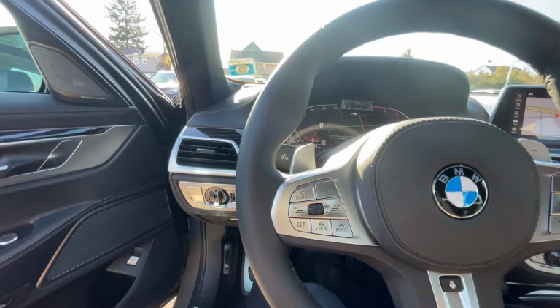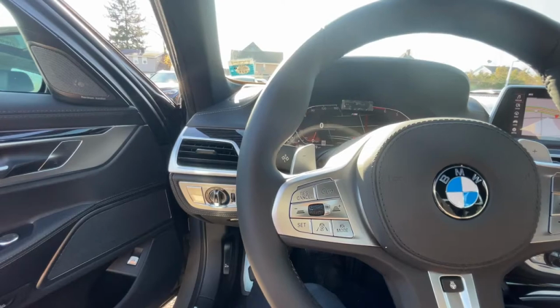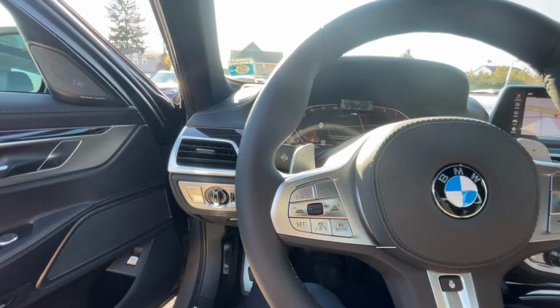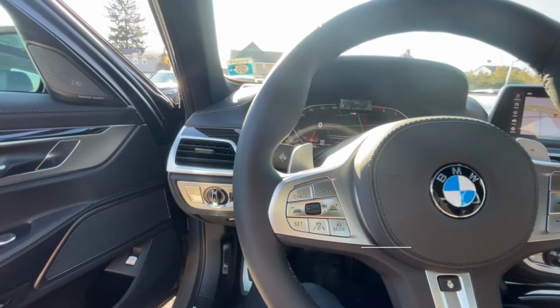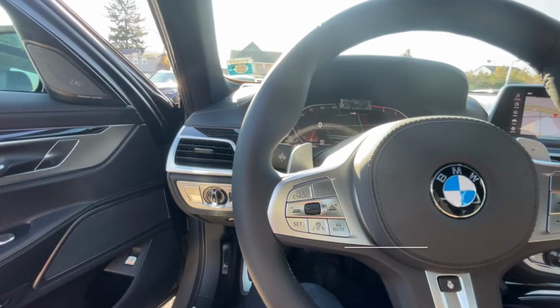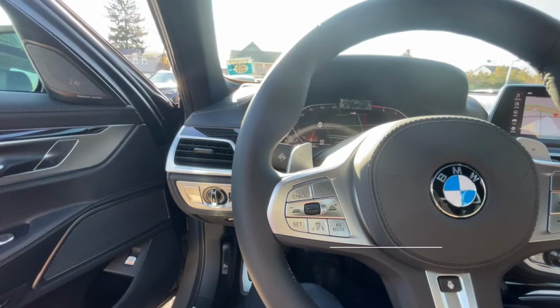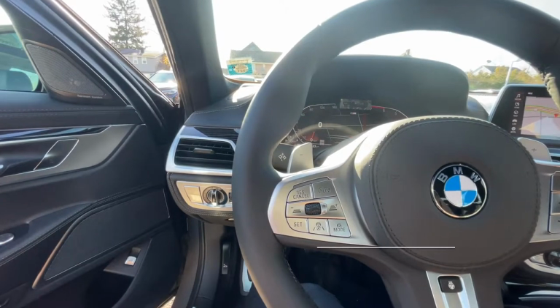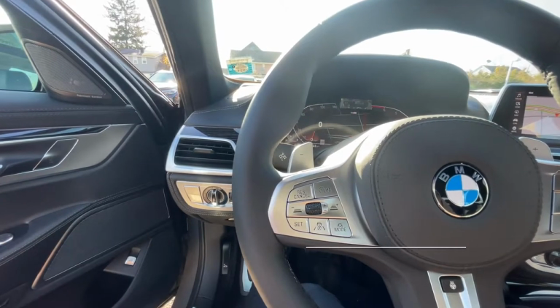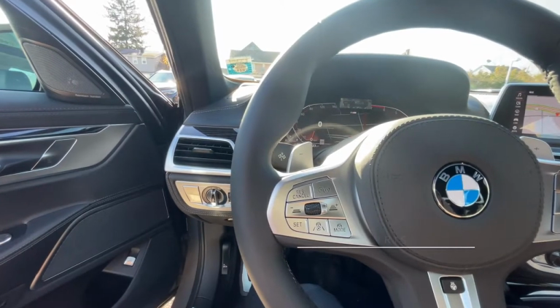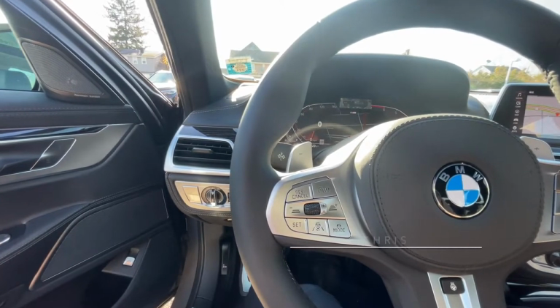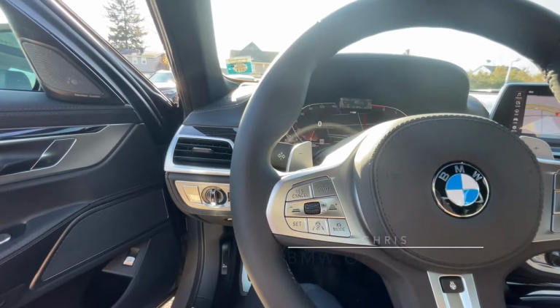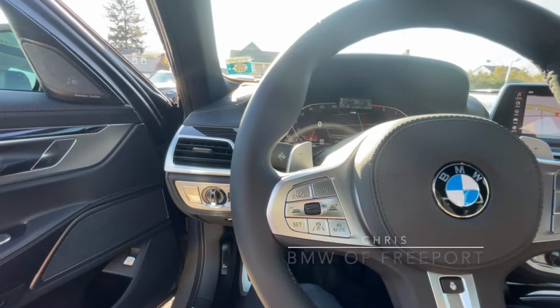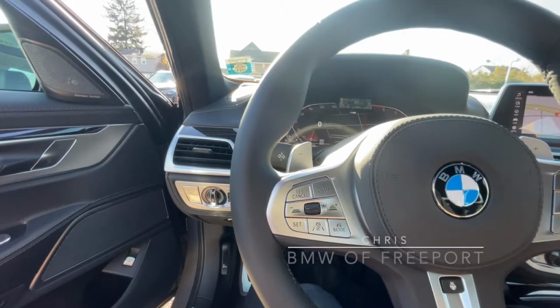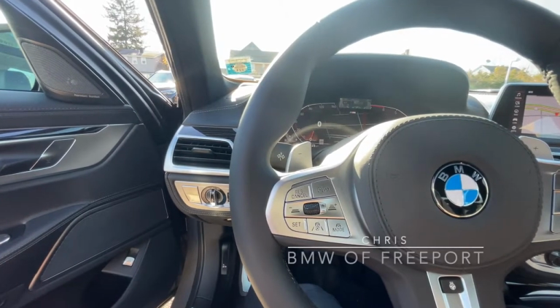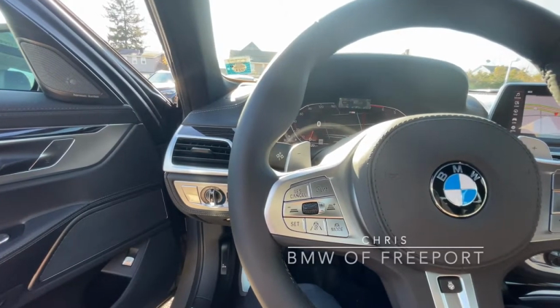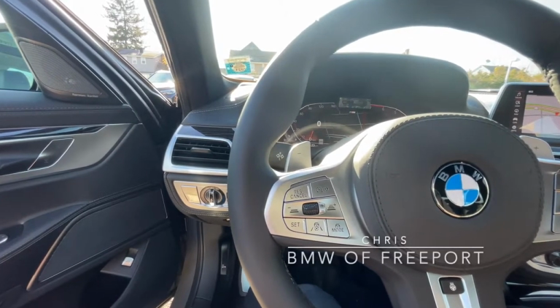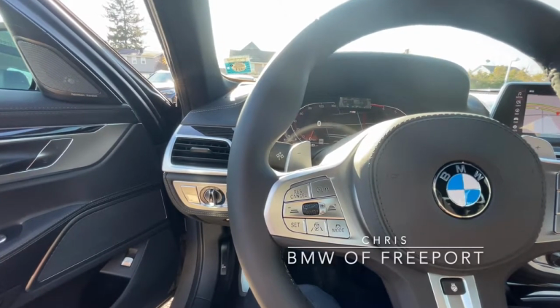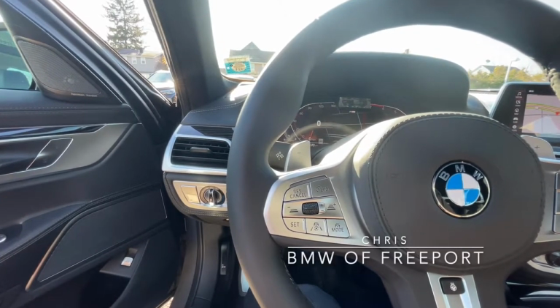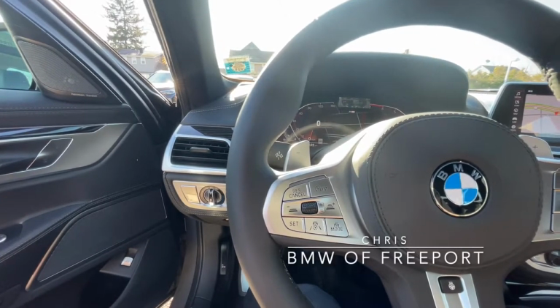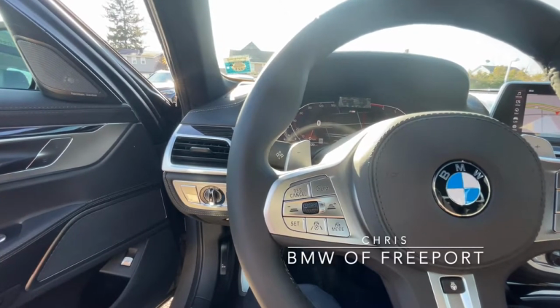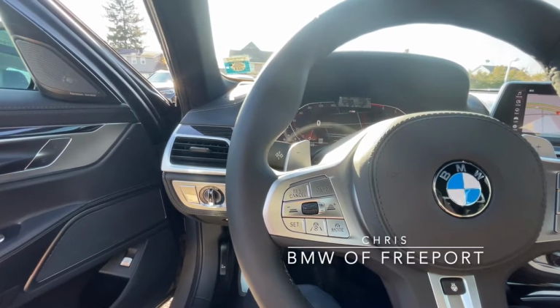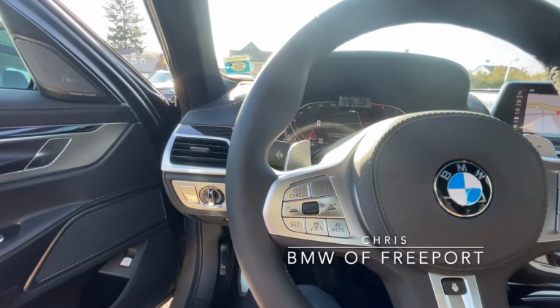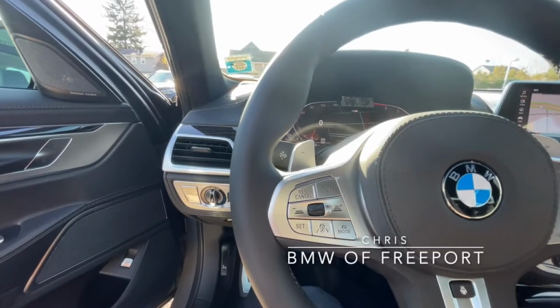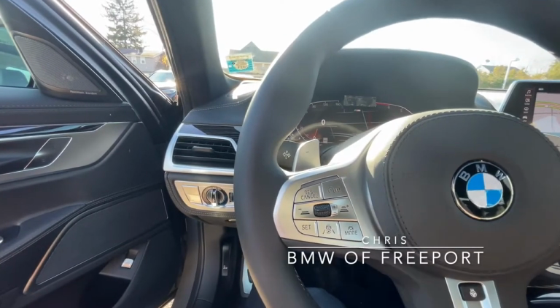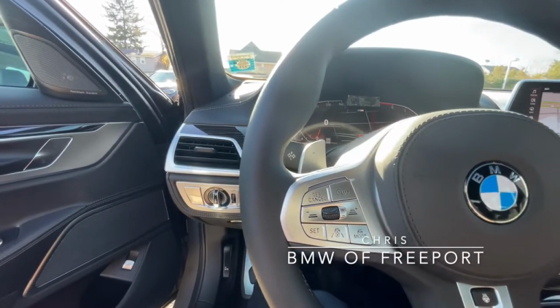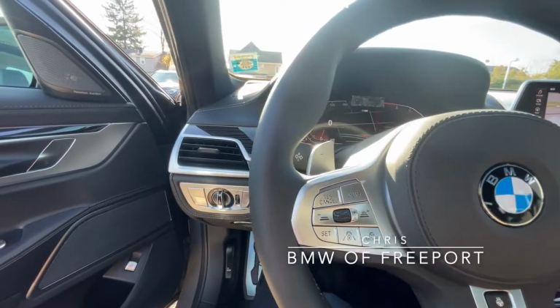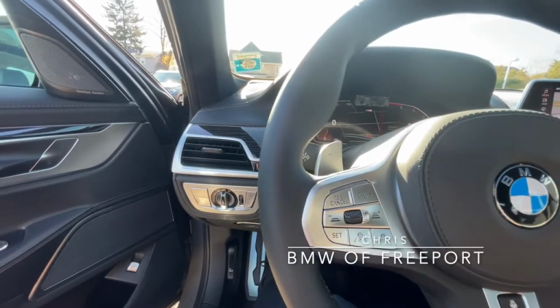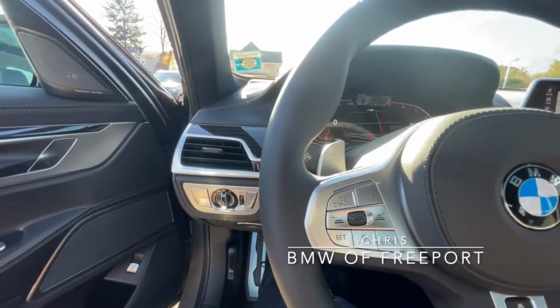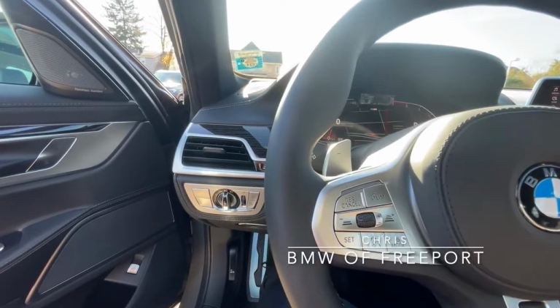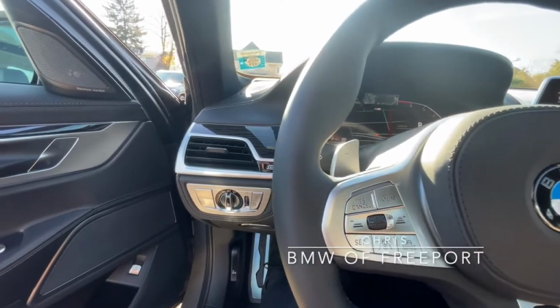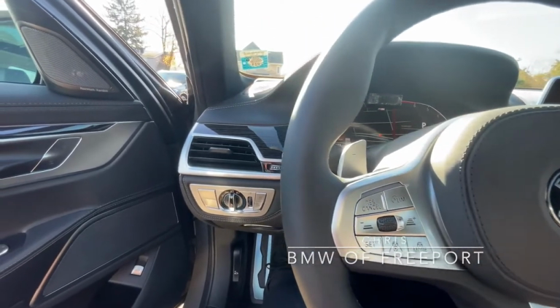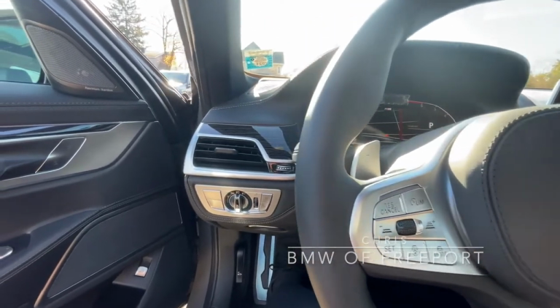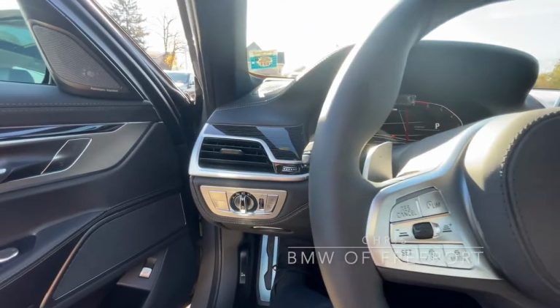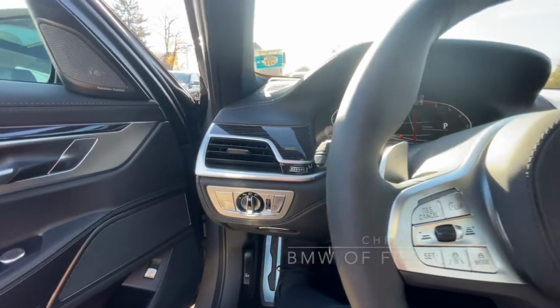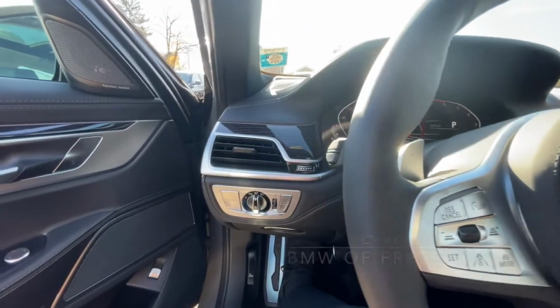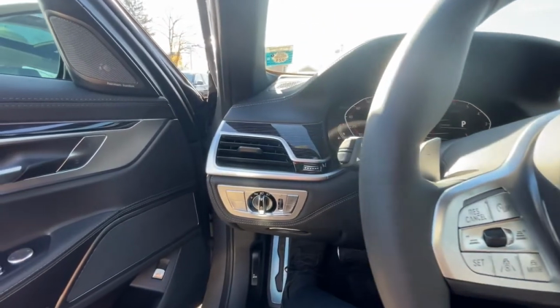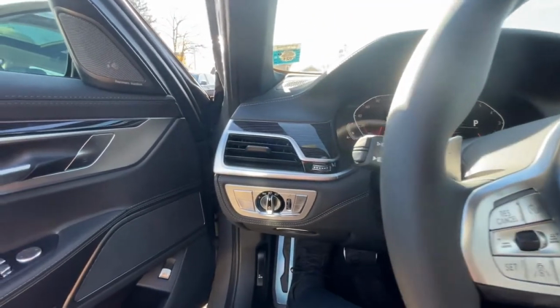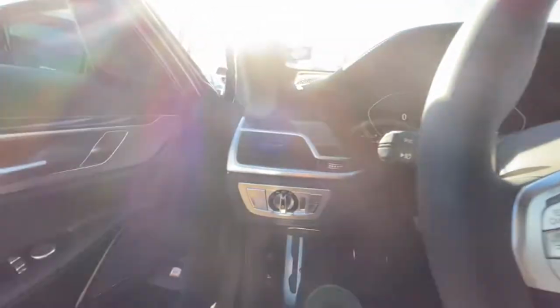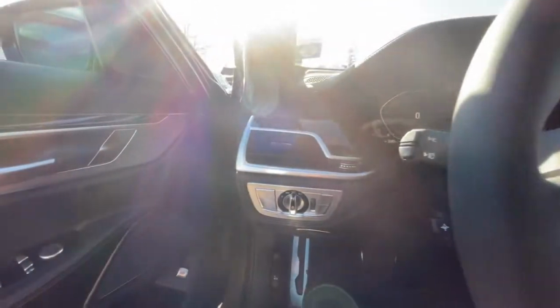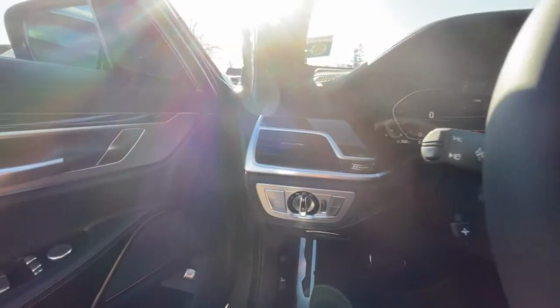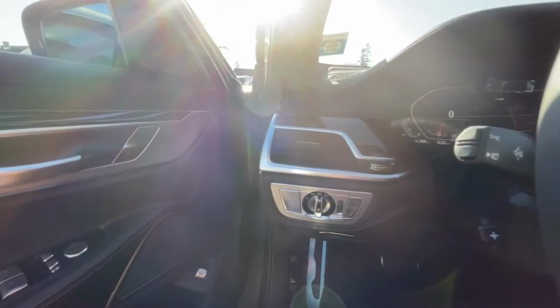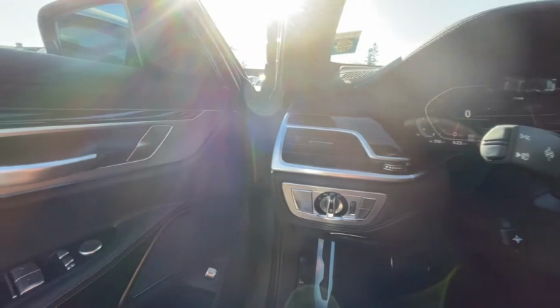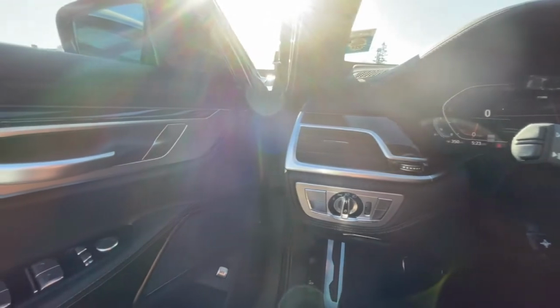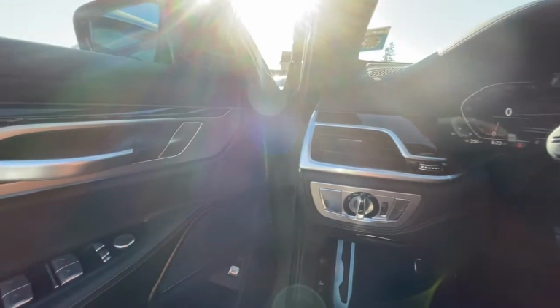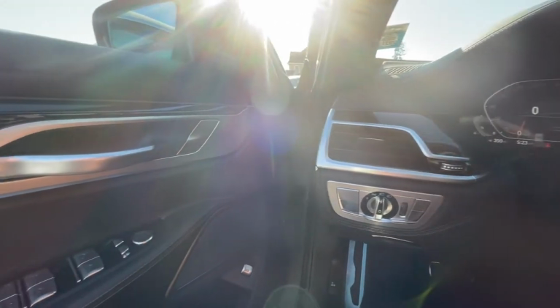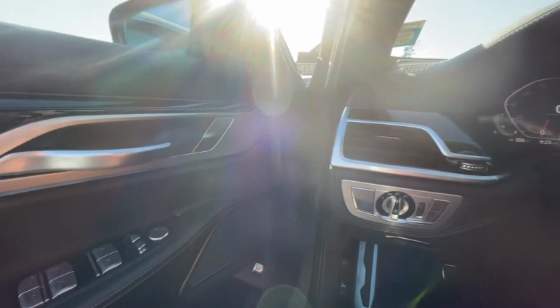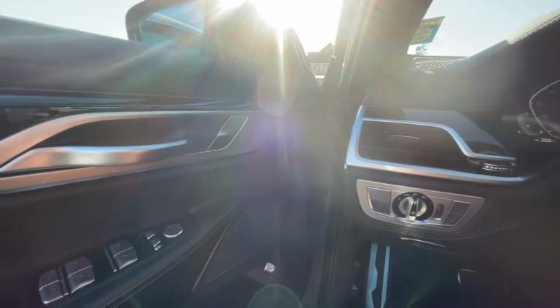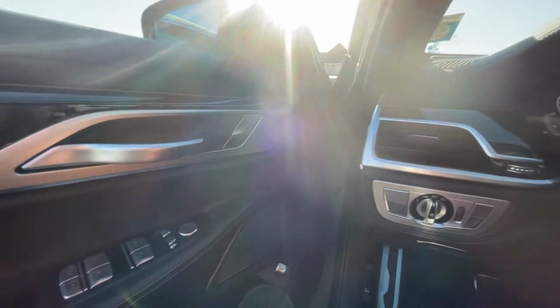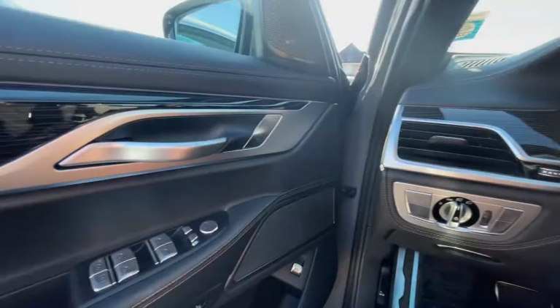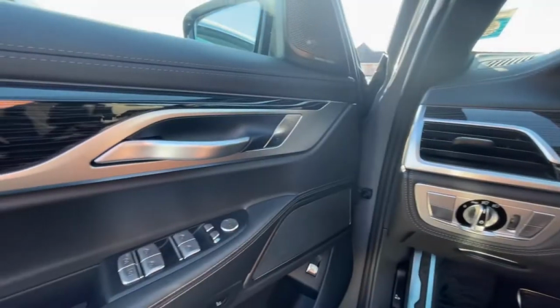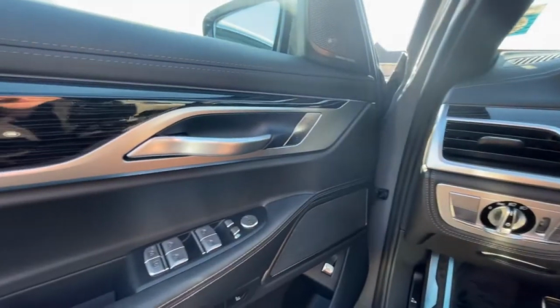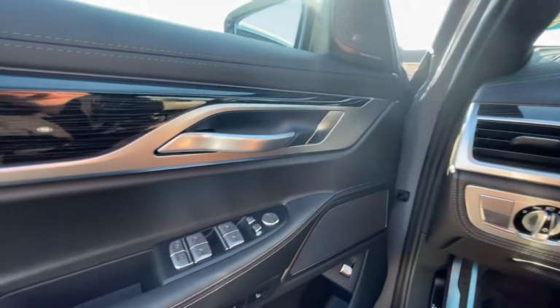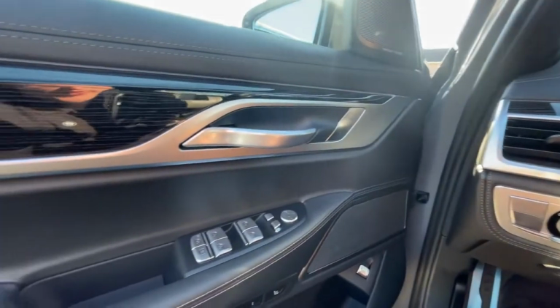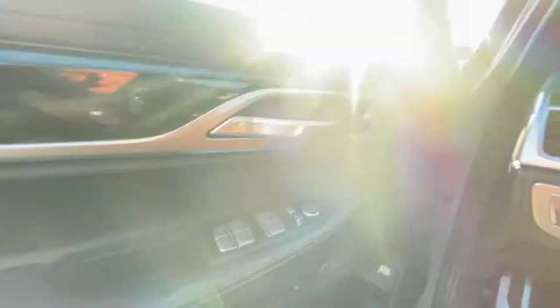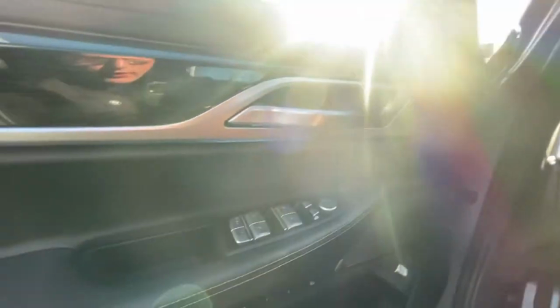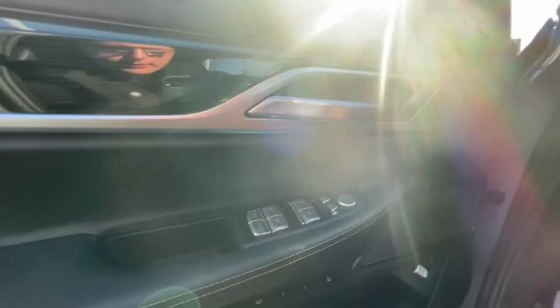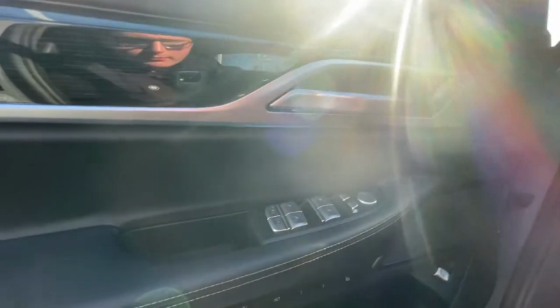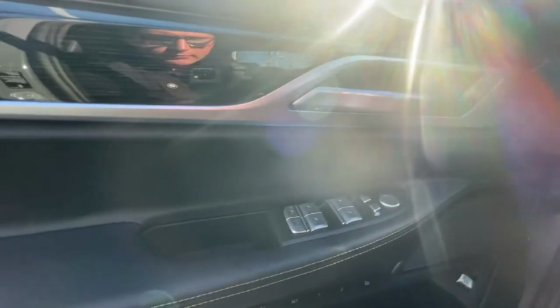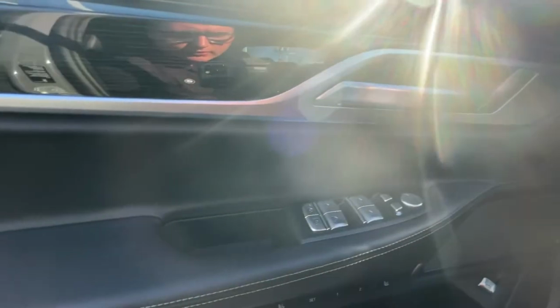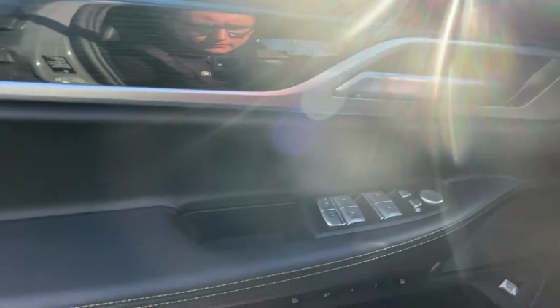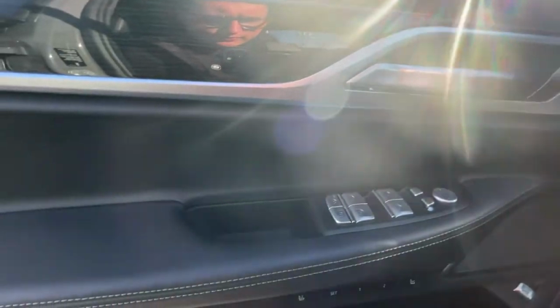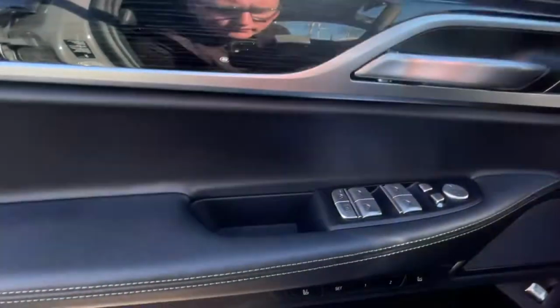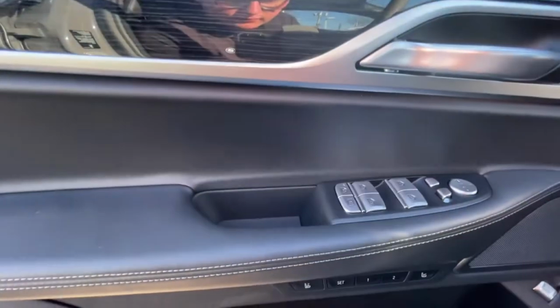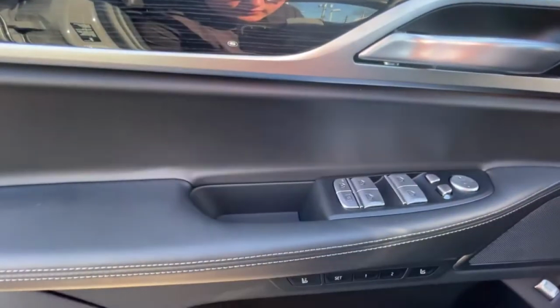Hey everyone, this is Chris over at BMW Freeport and today I'm going to be going over how to open and close the sun blinds on your 2021 BMW 7 Series.